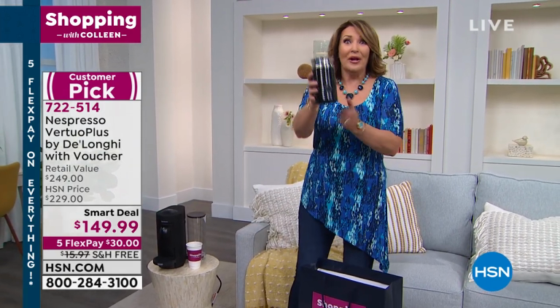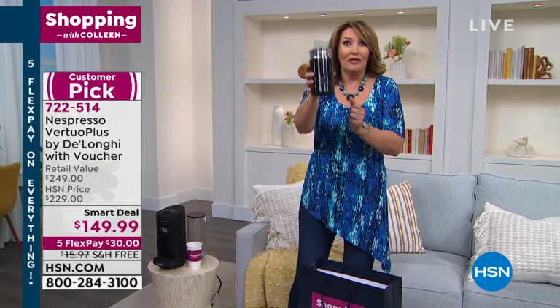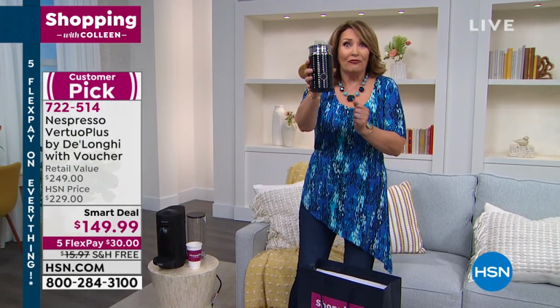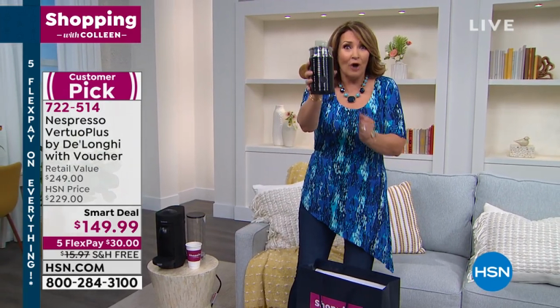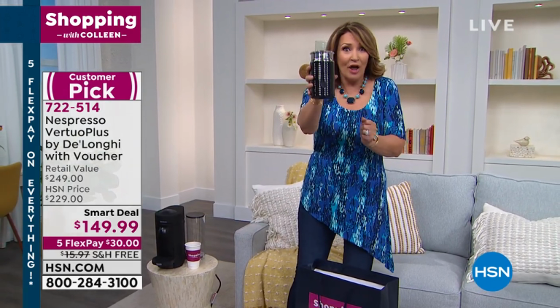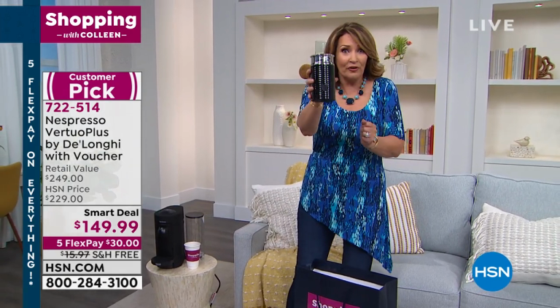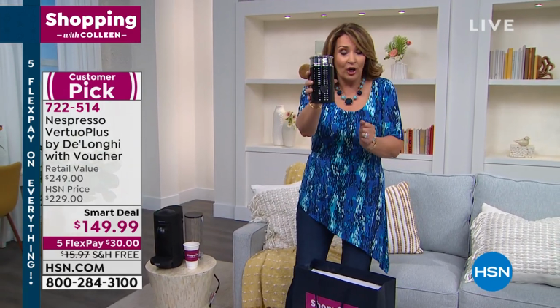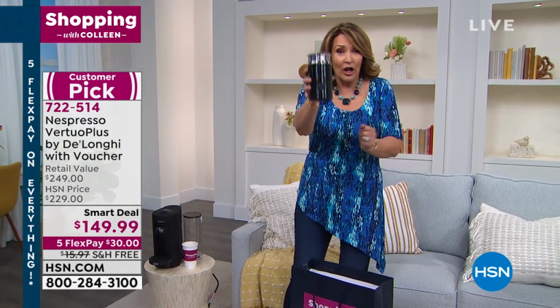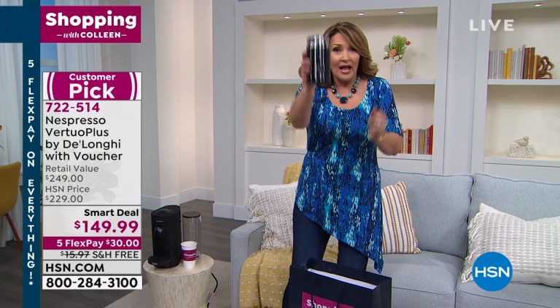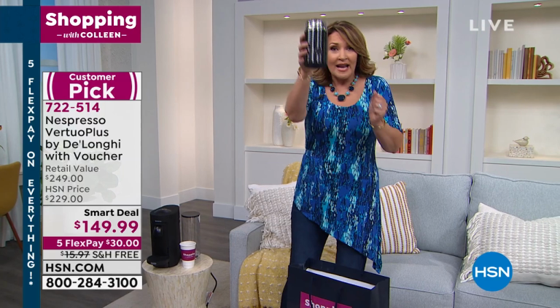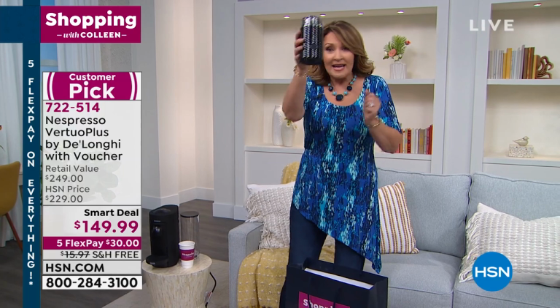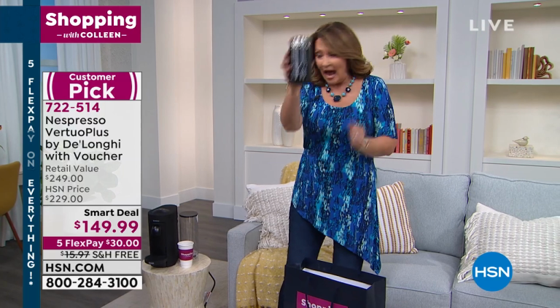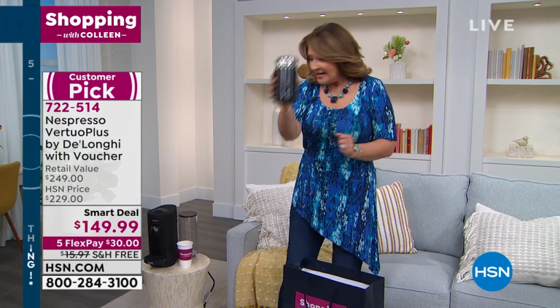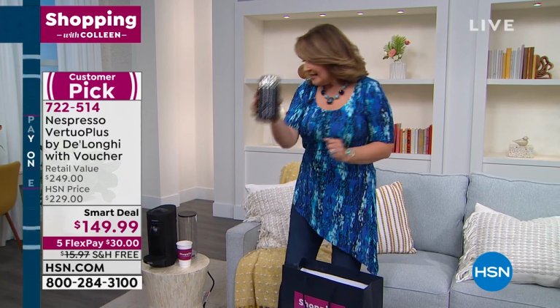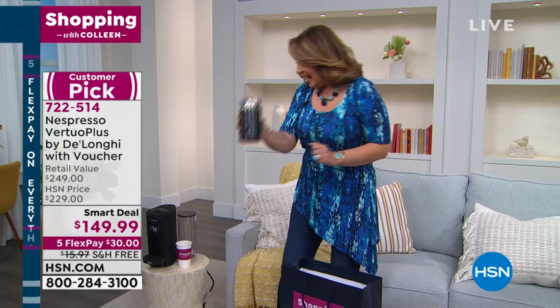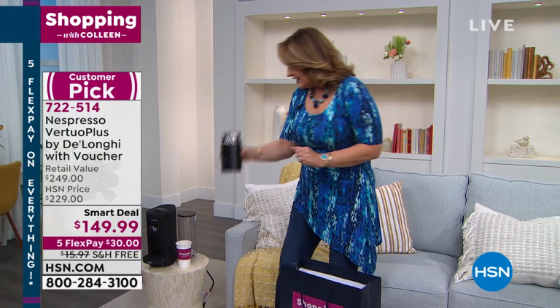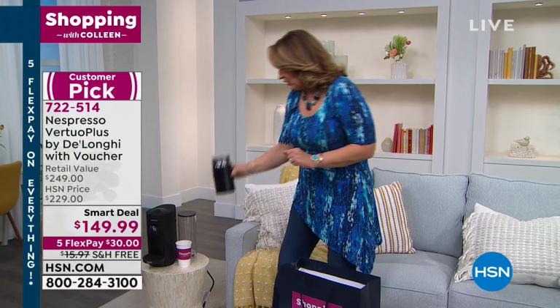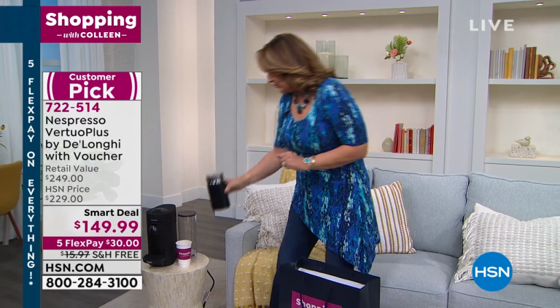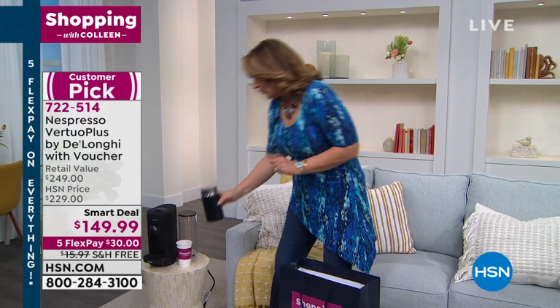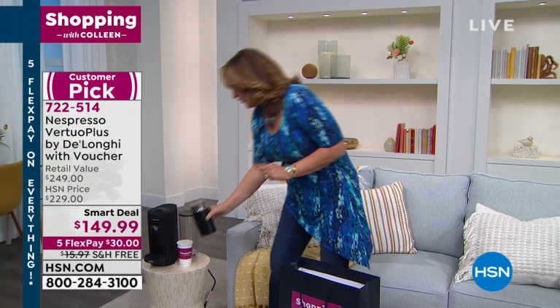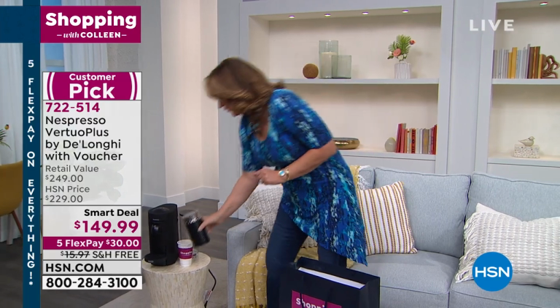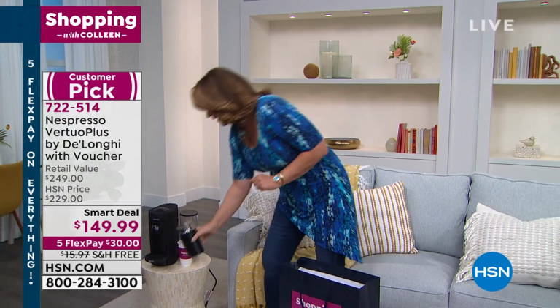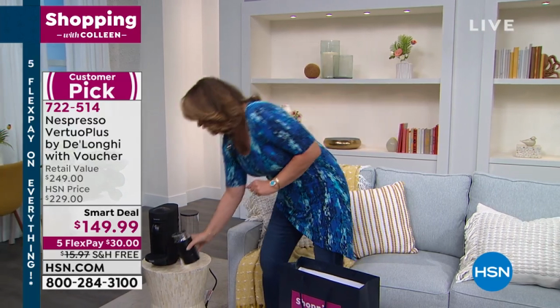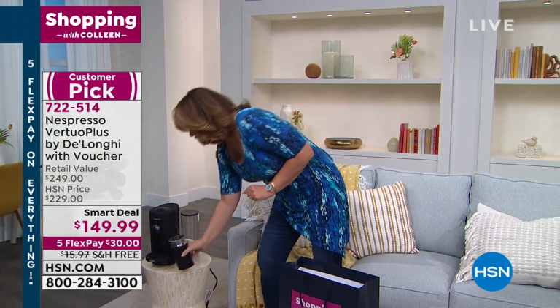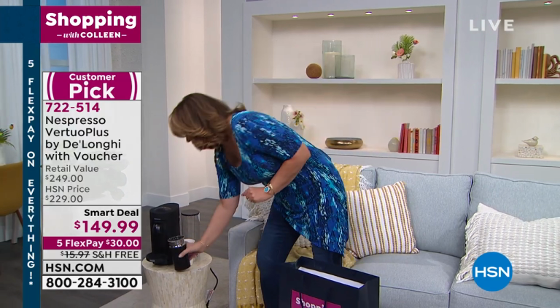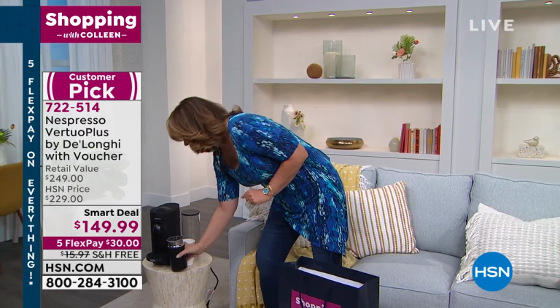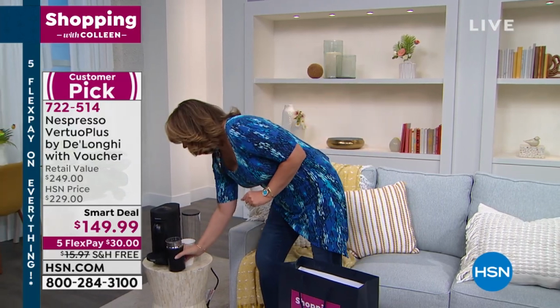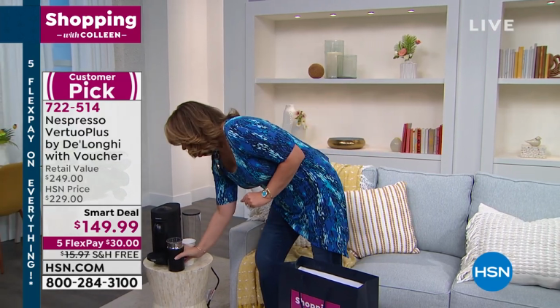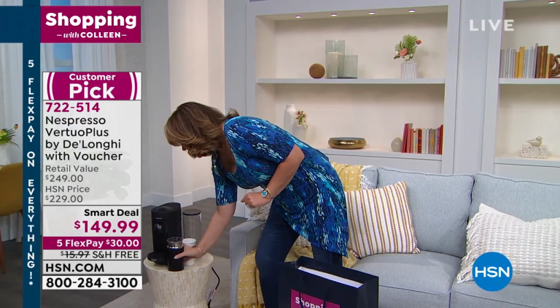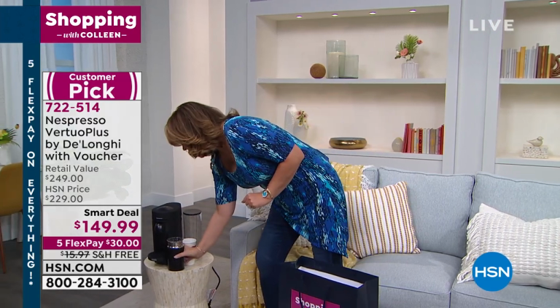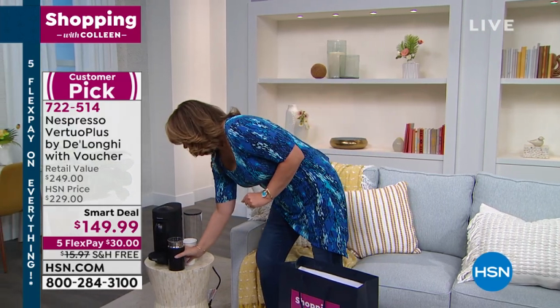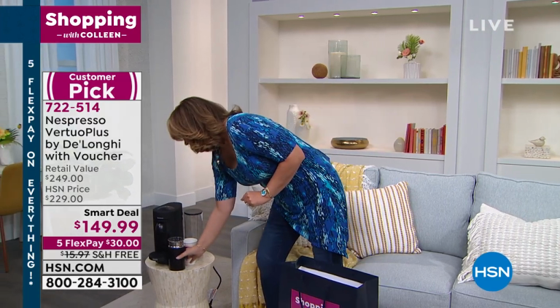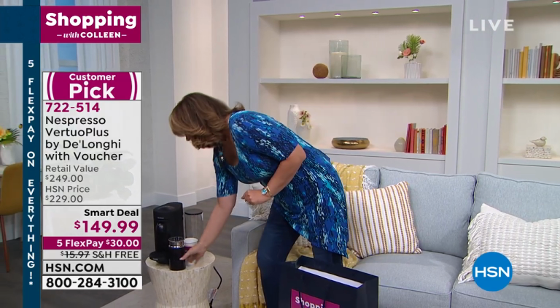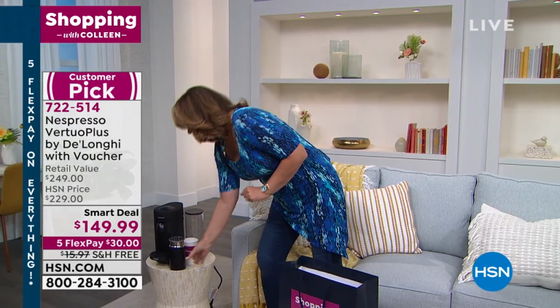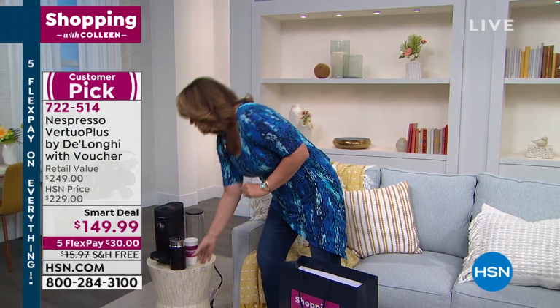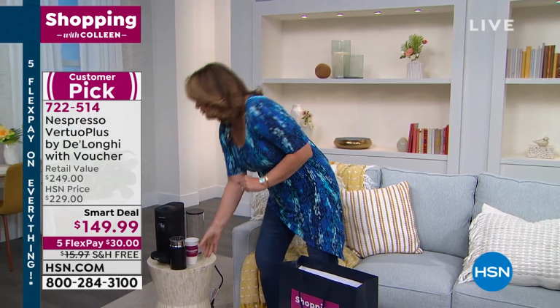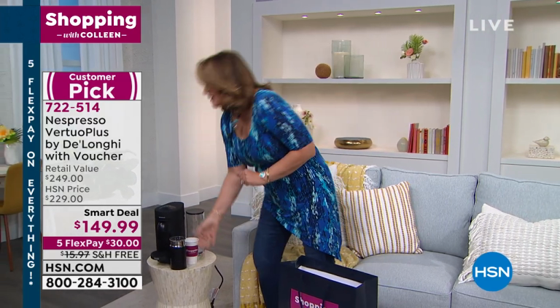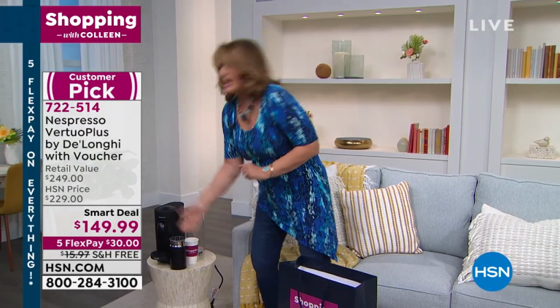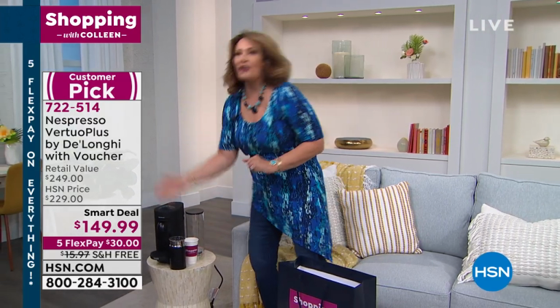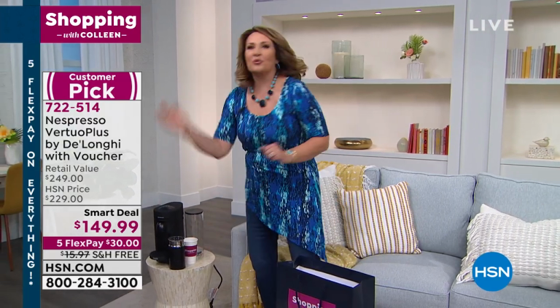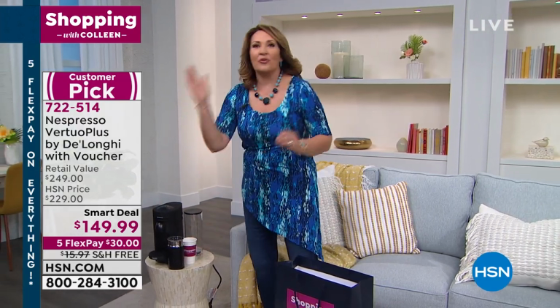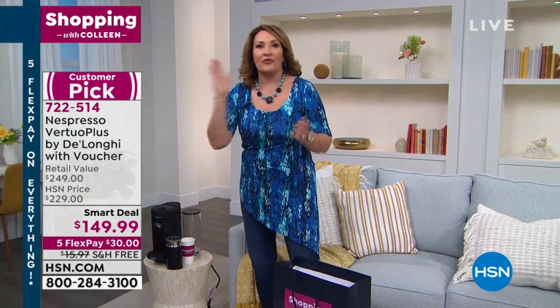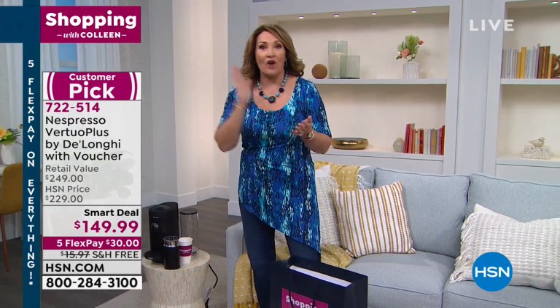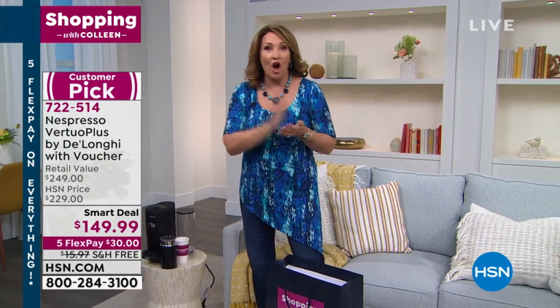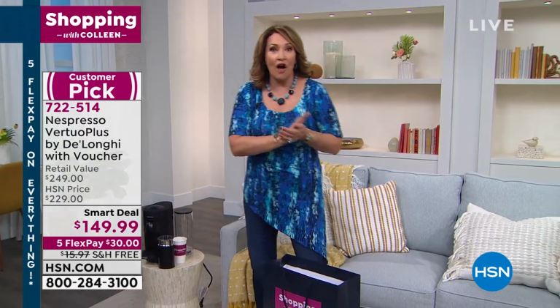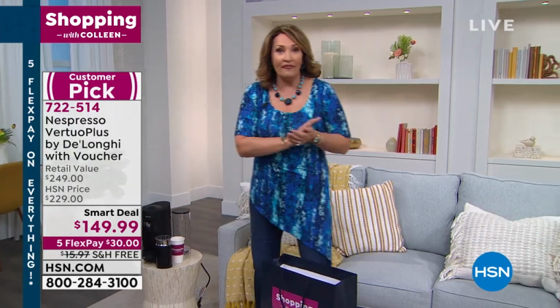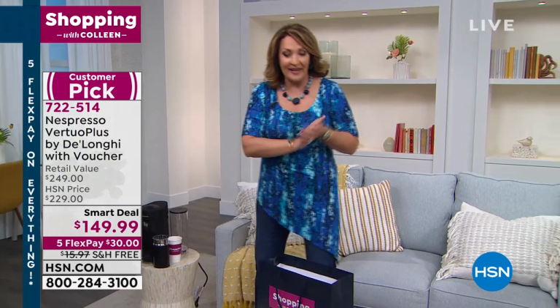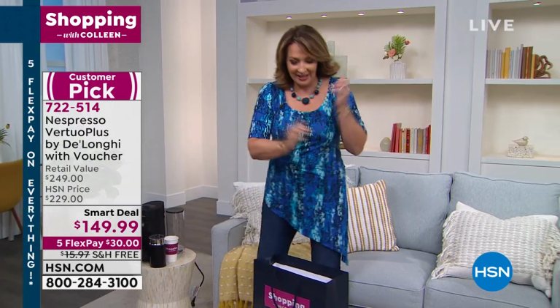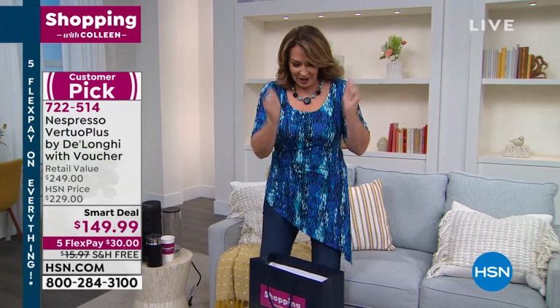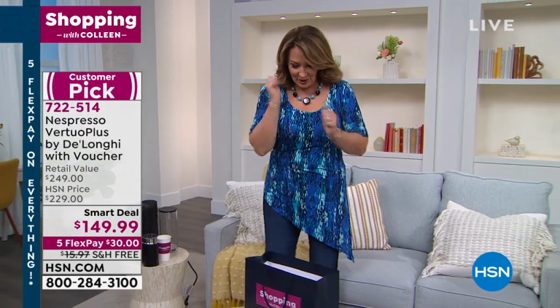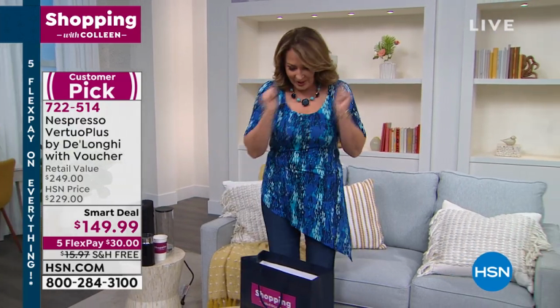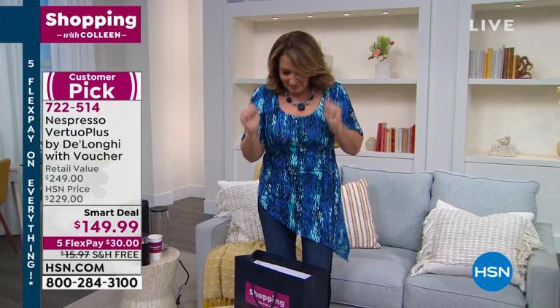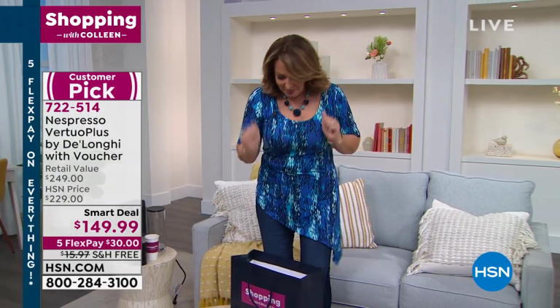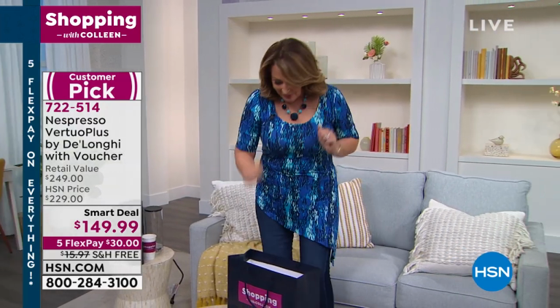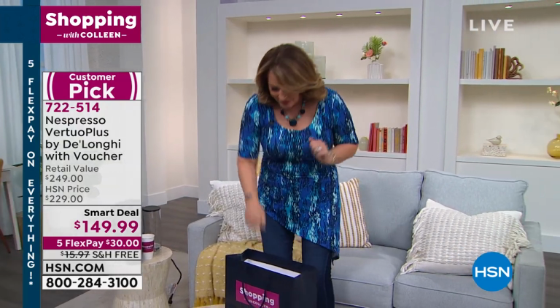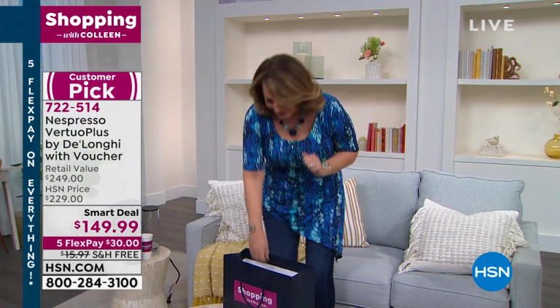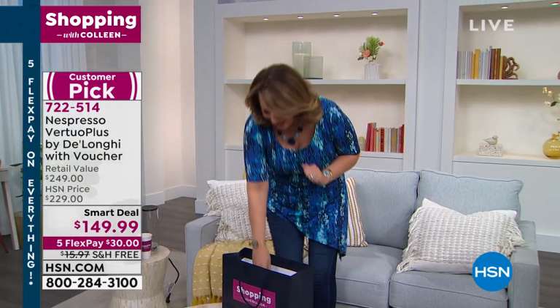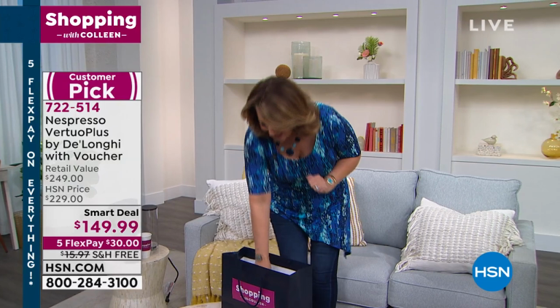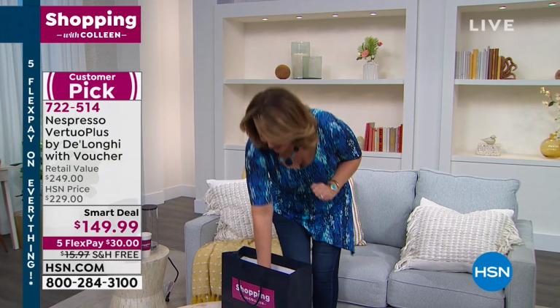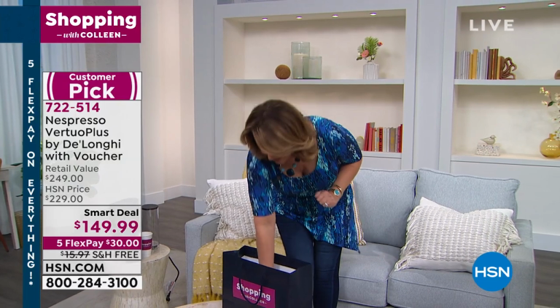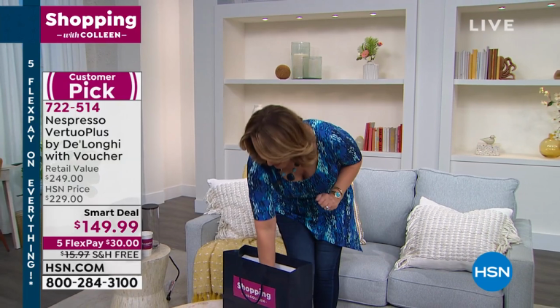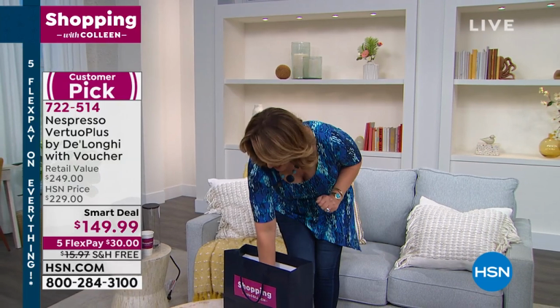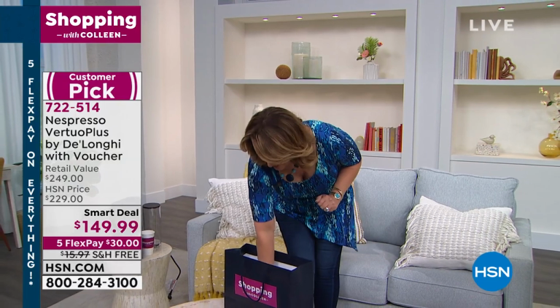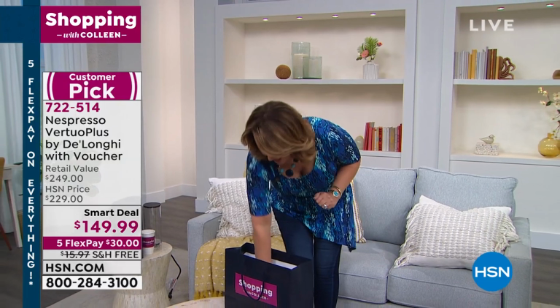And you get the frother — the $99 frother included with $33 worth of coffee included. So that's coming up.